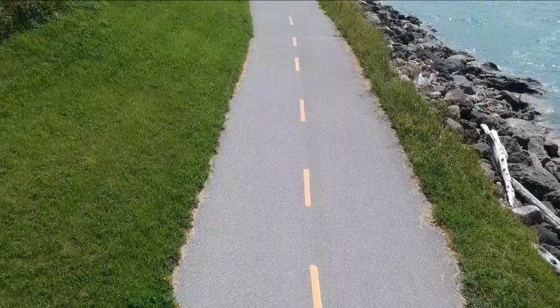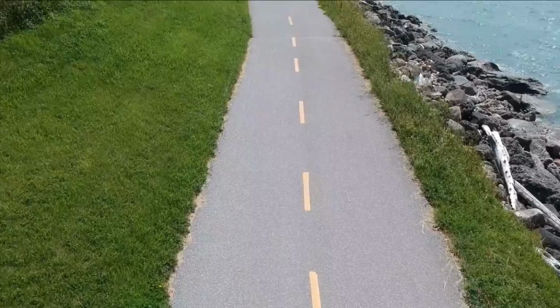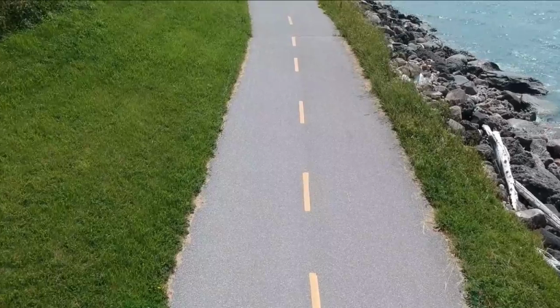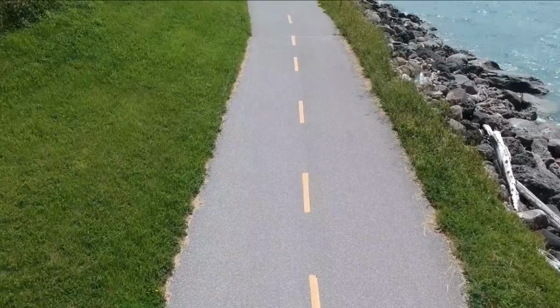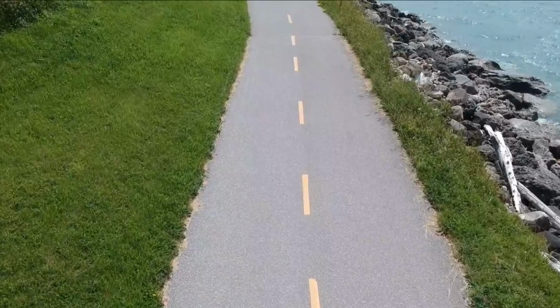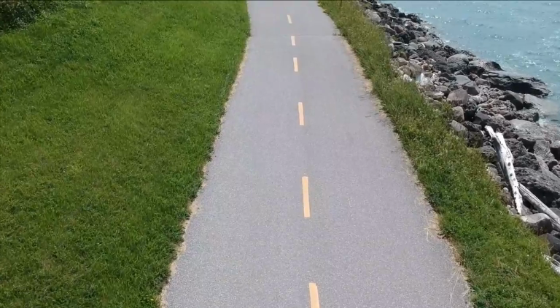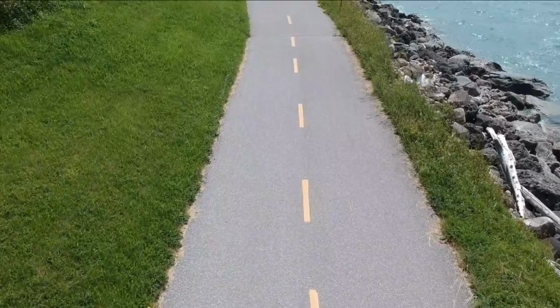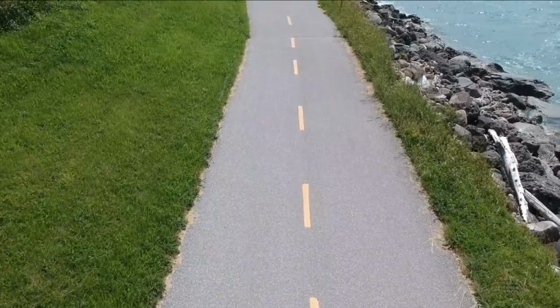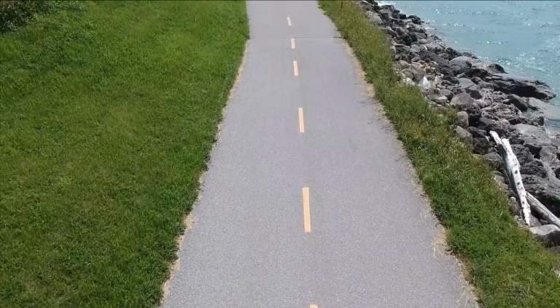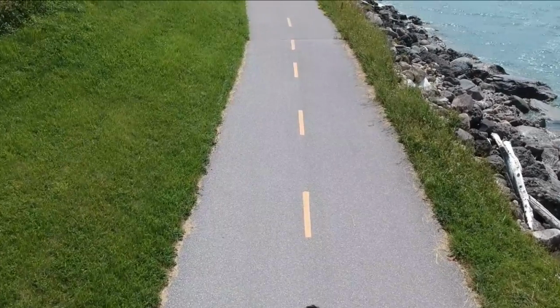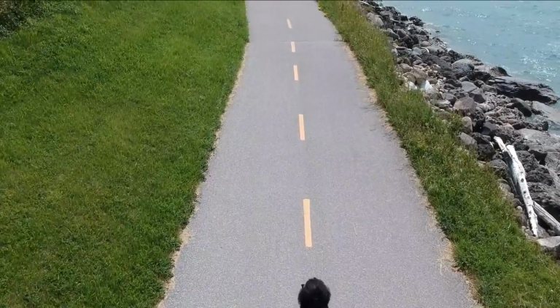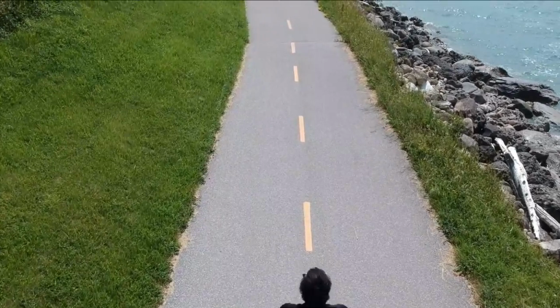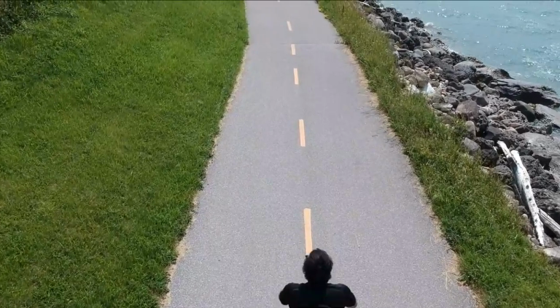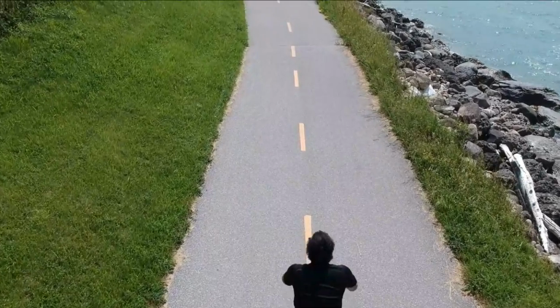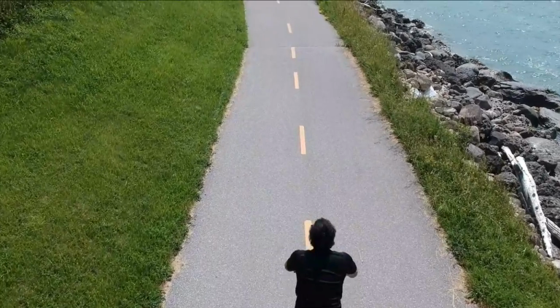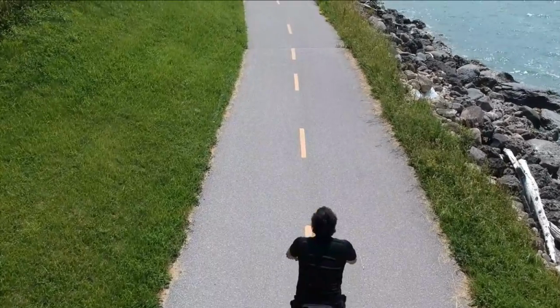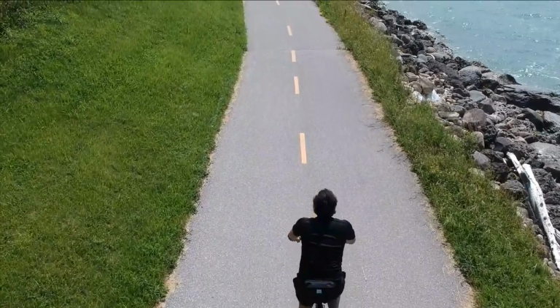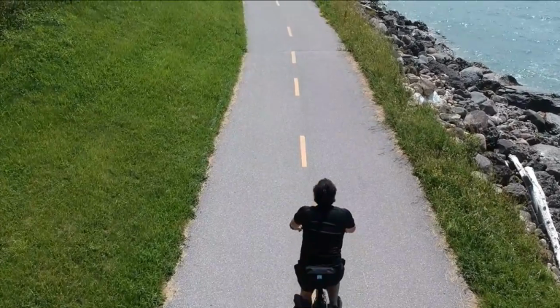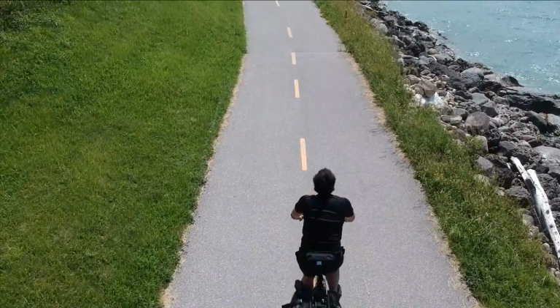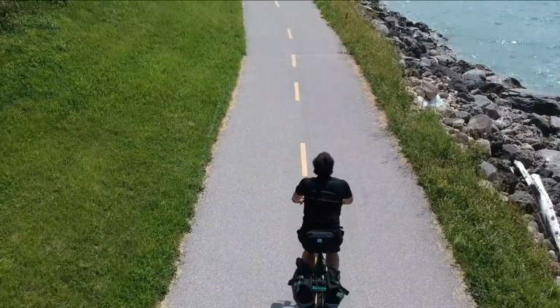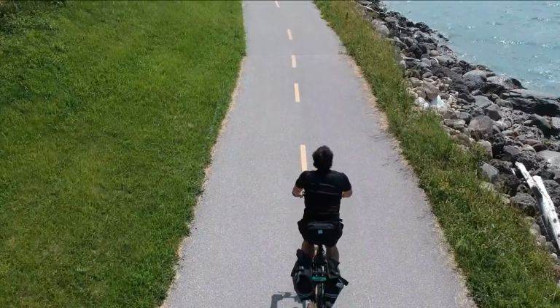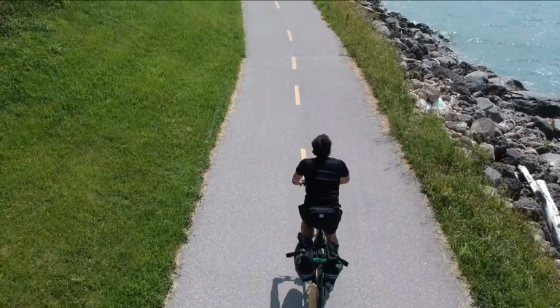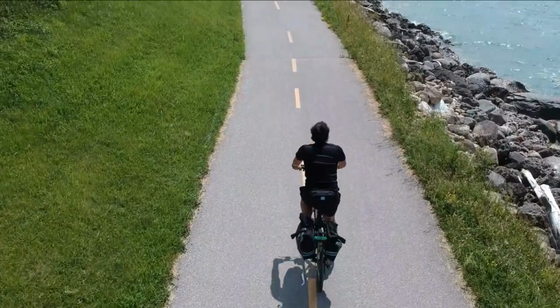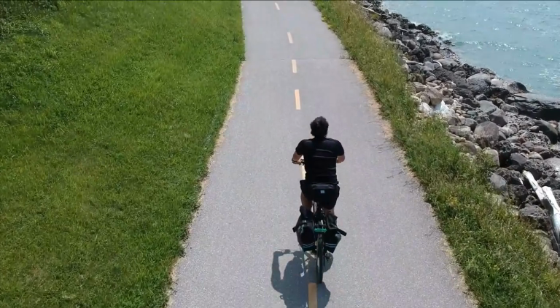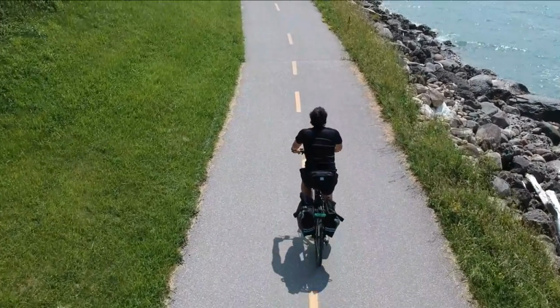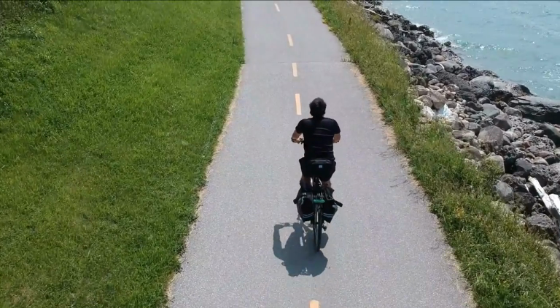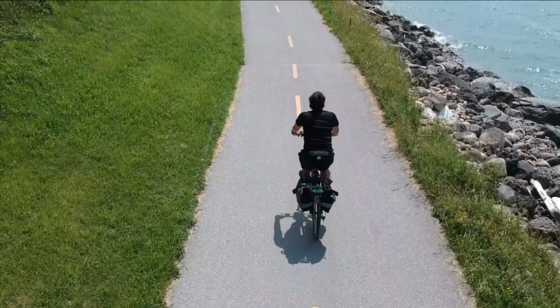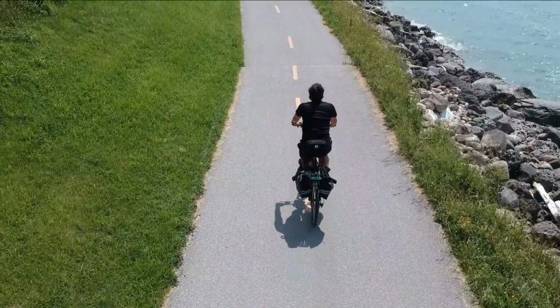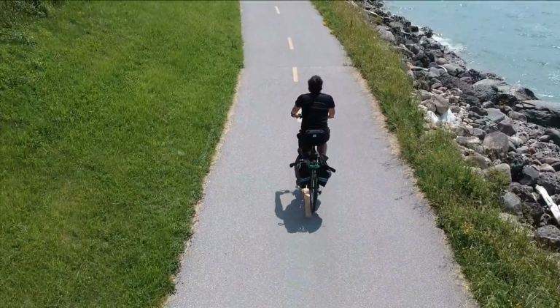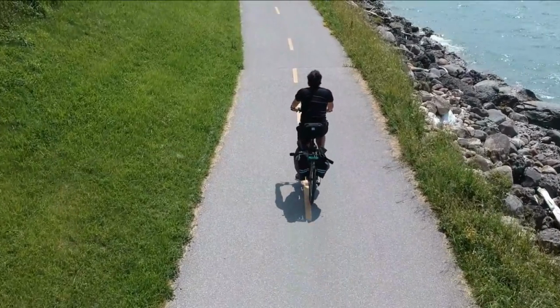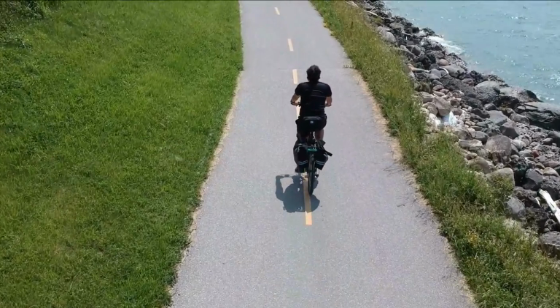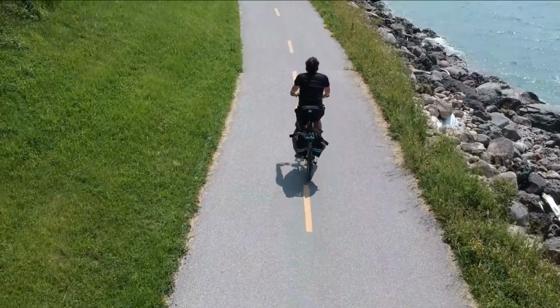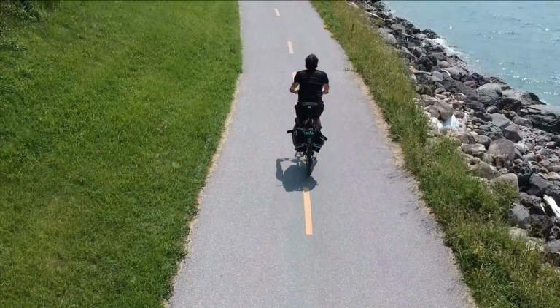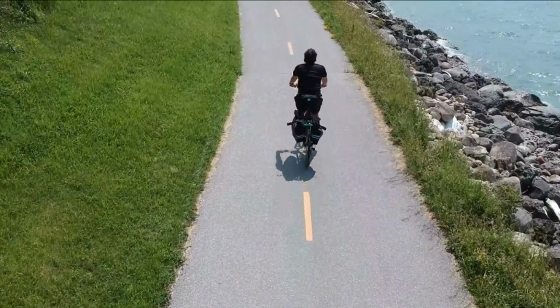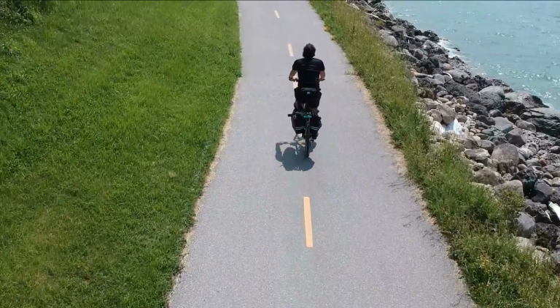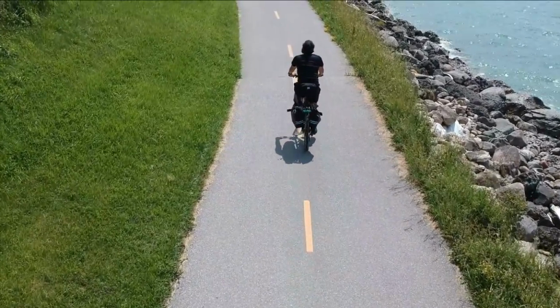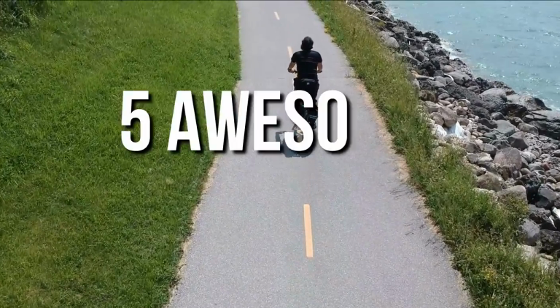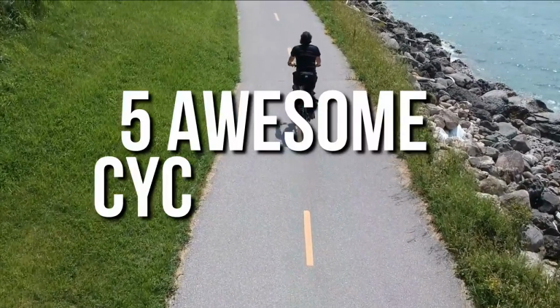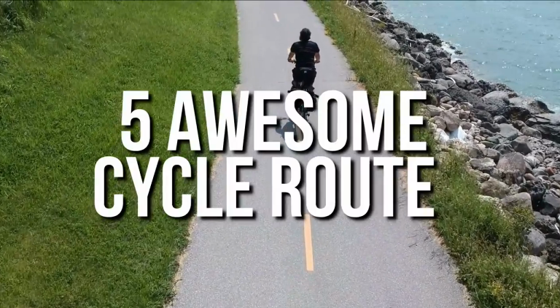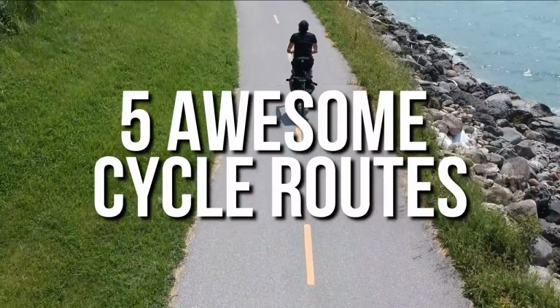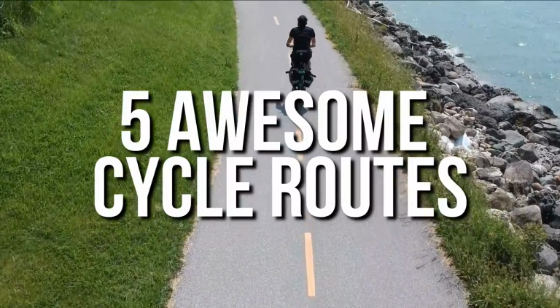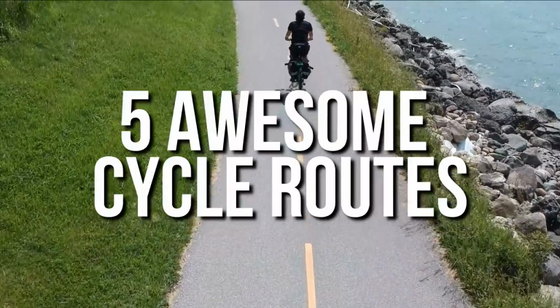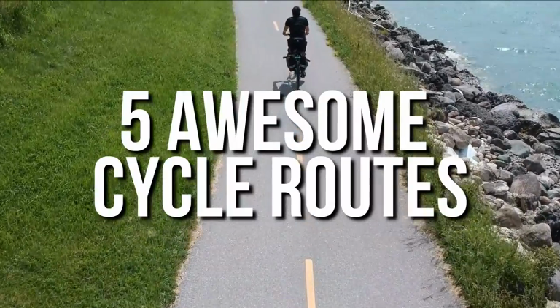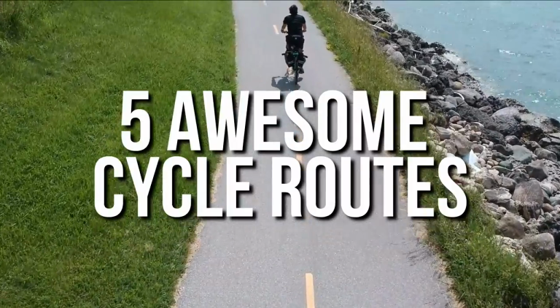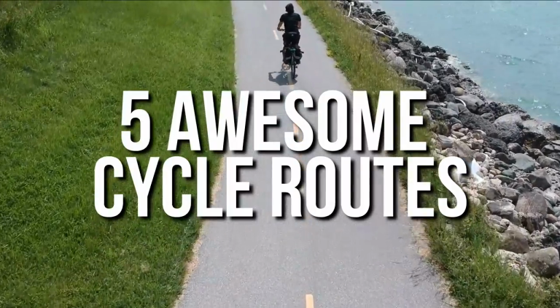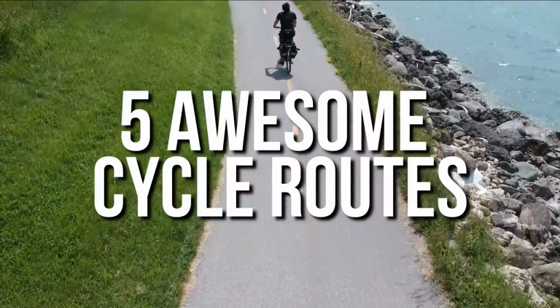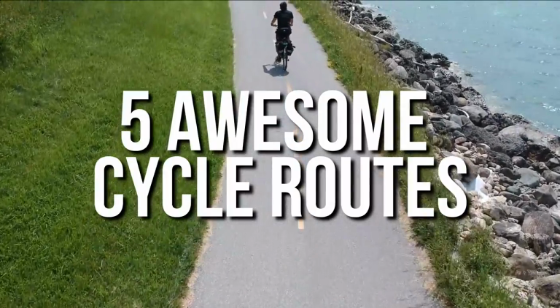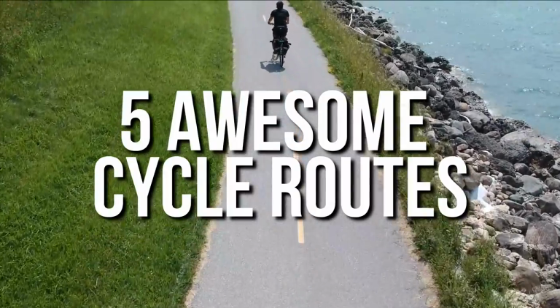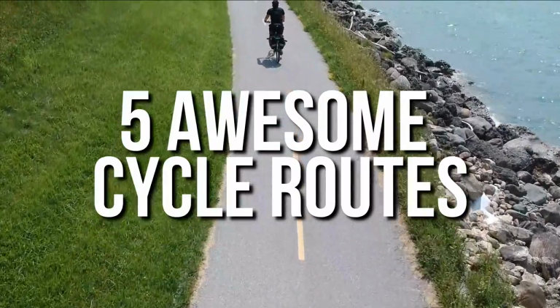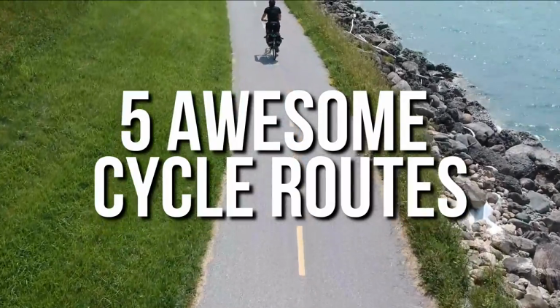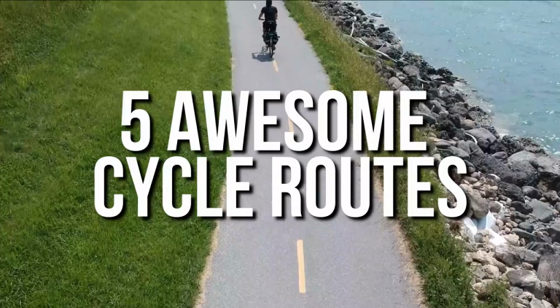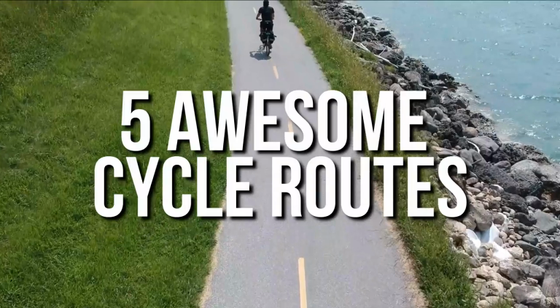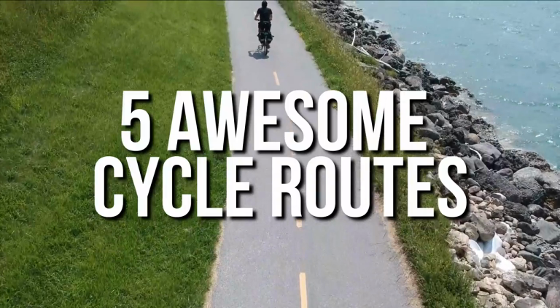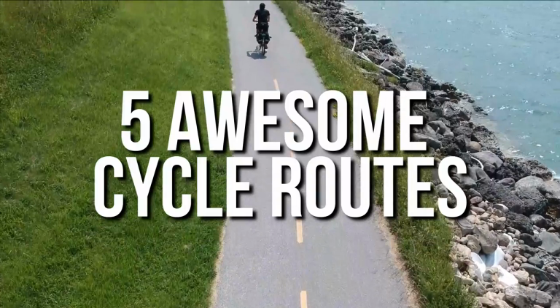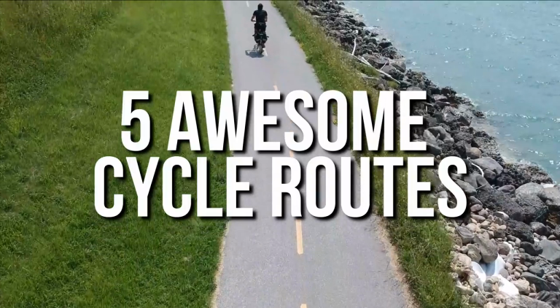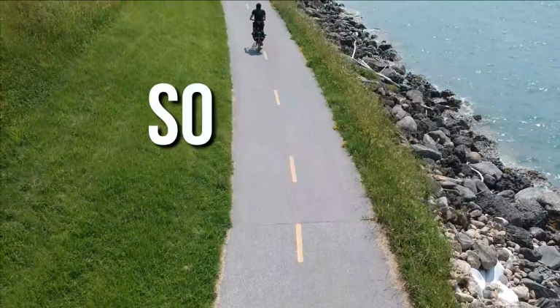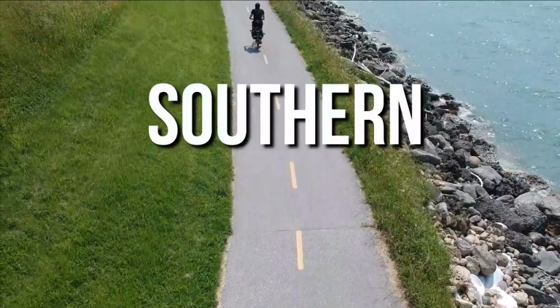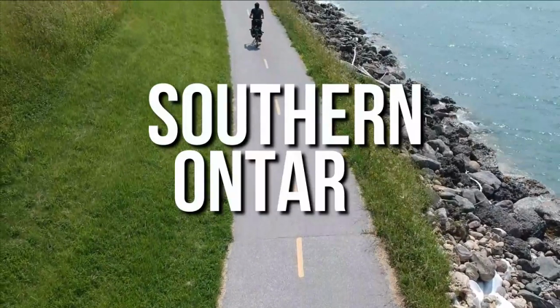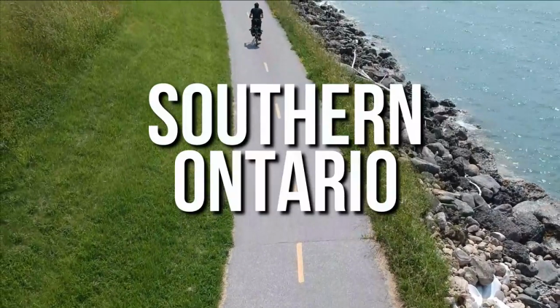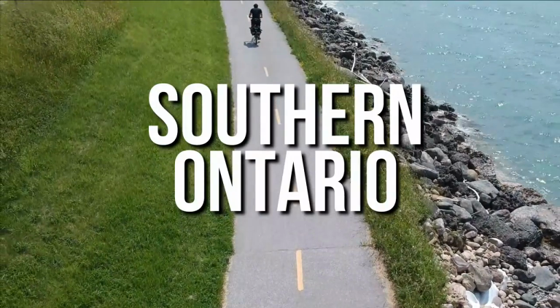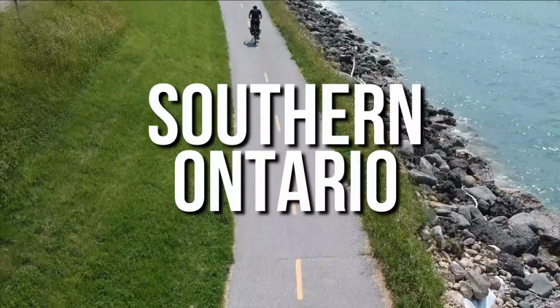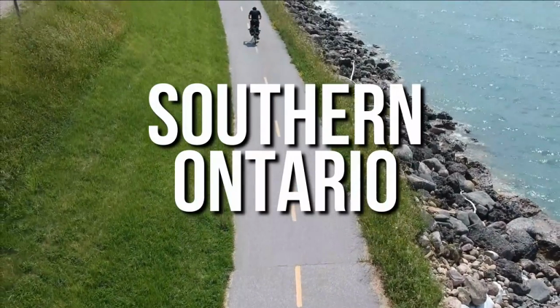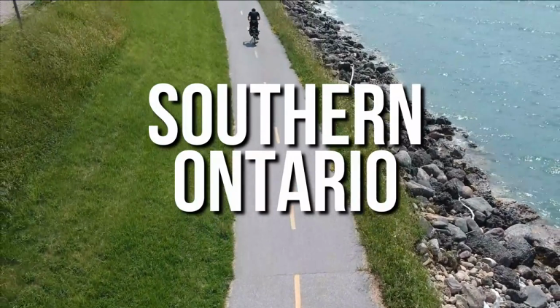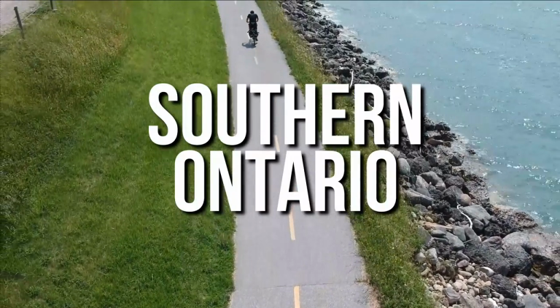Traveling by bike can be a lot of fun, so in this video we're going to show you five awesome cycle routes to explore southern Ontario.